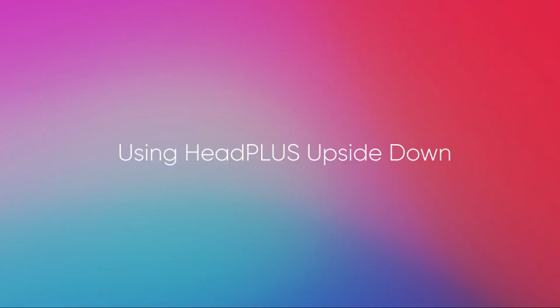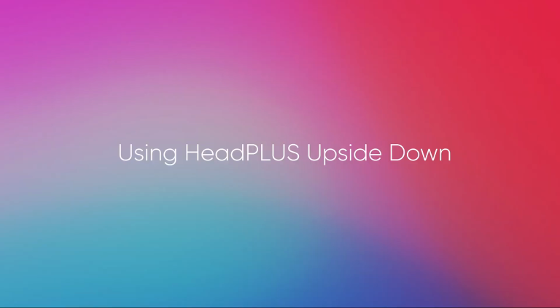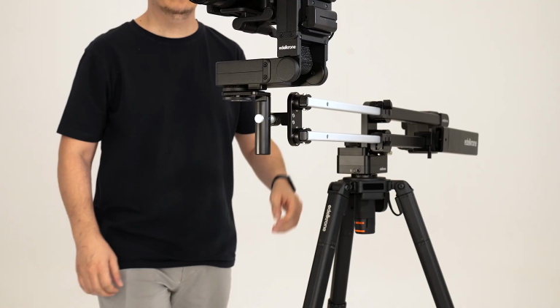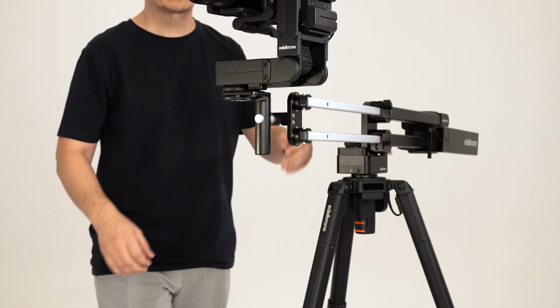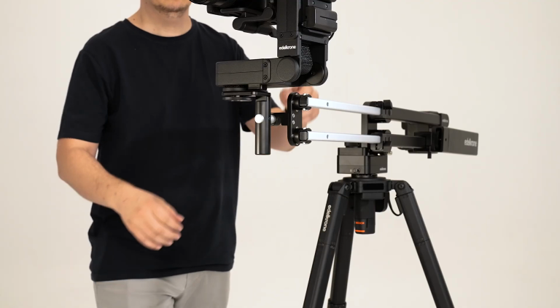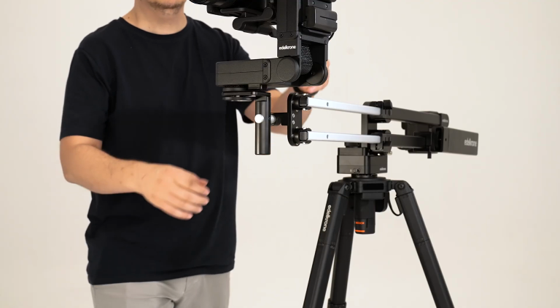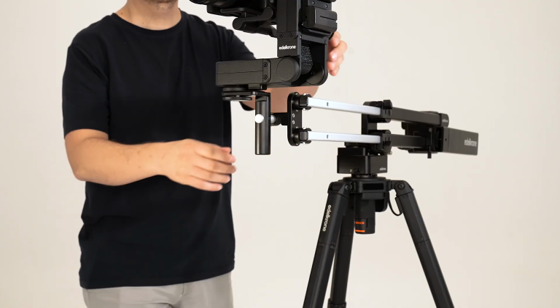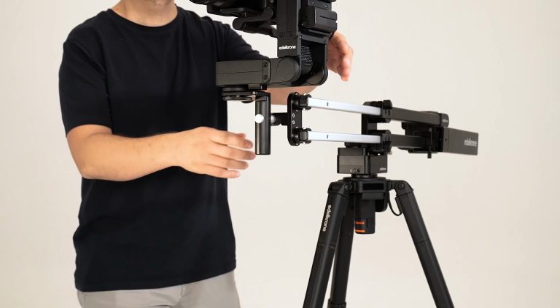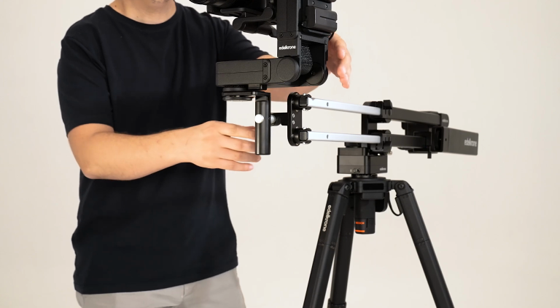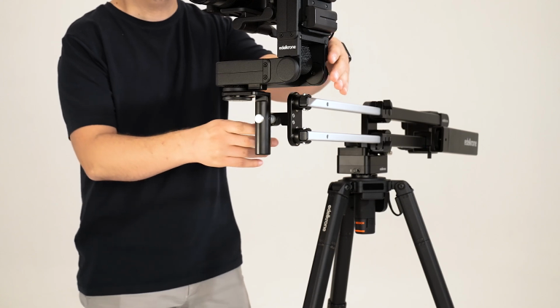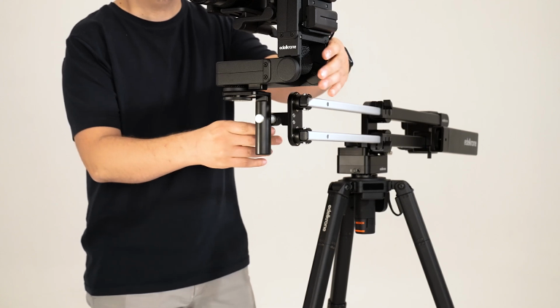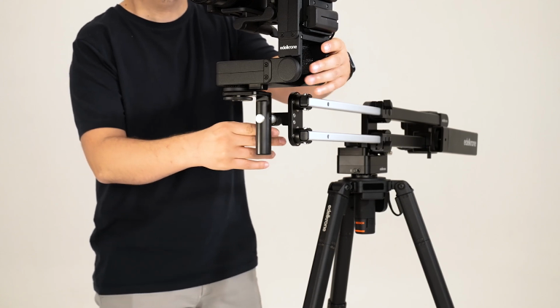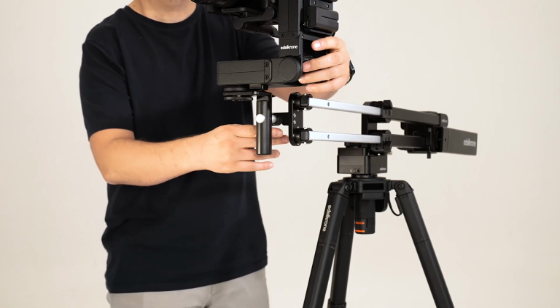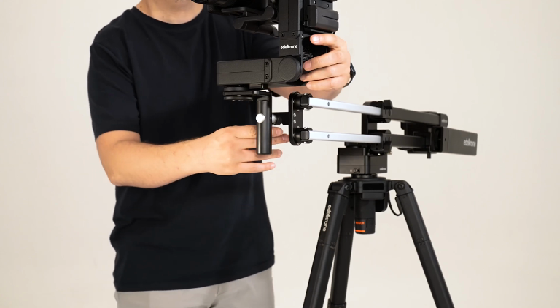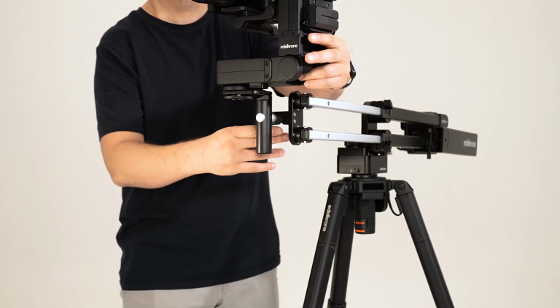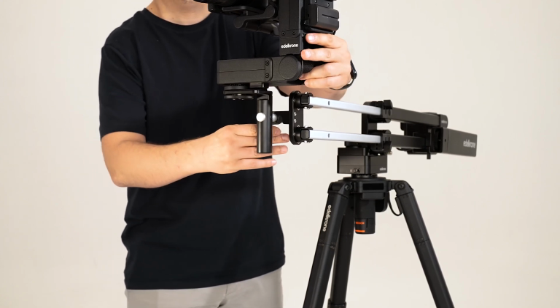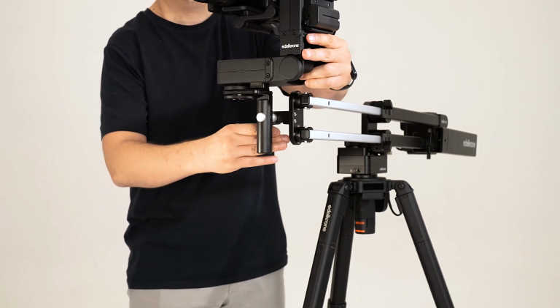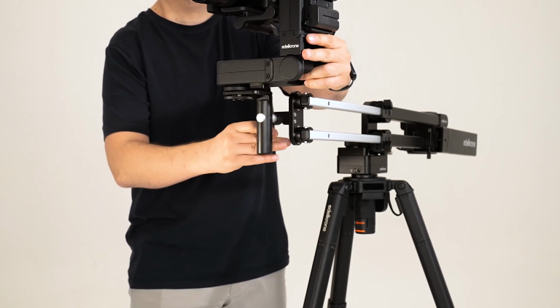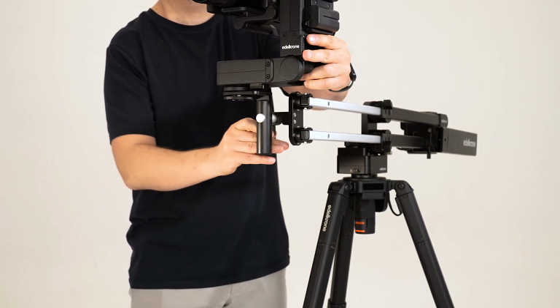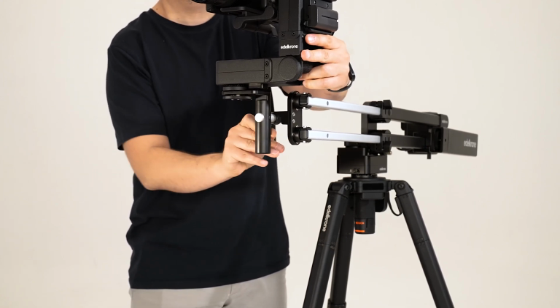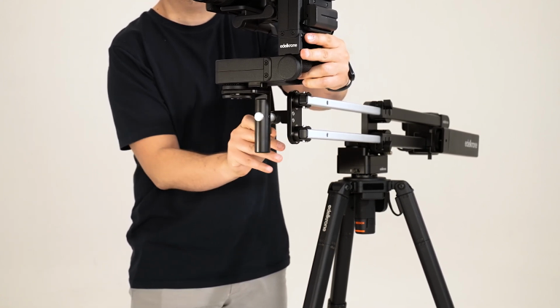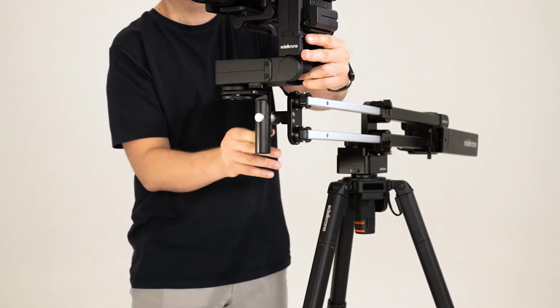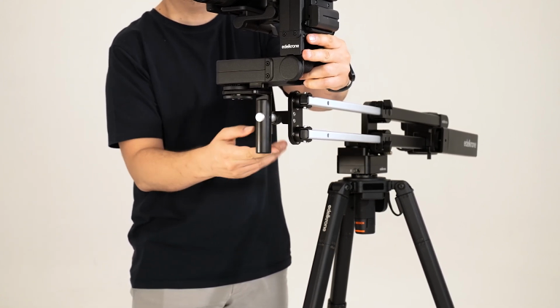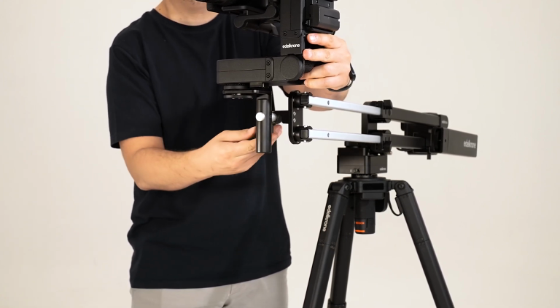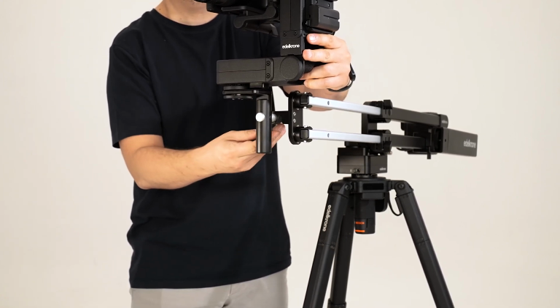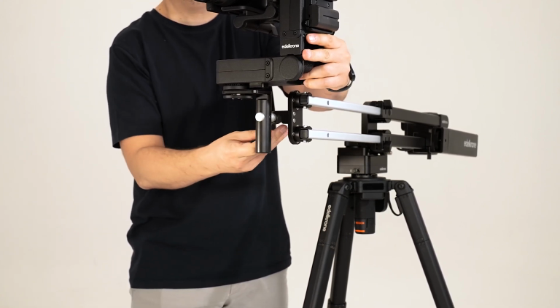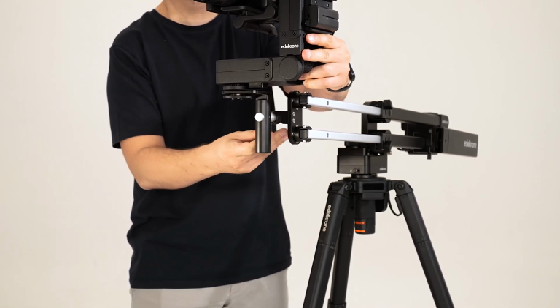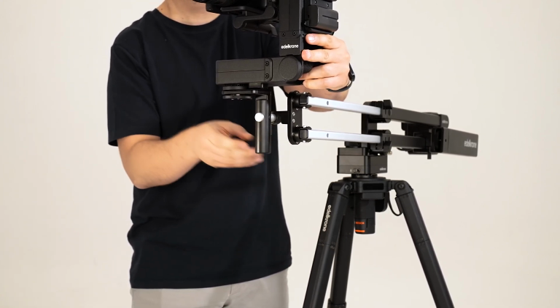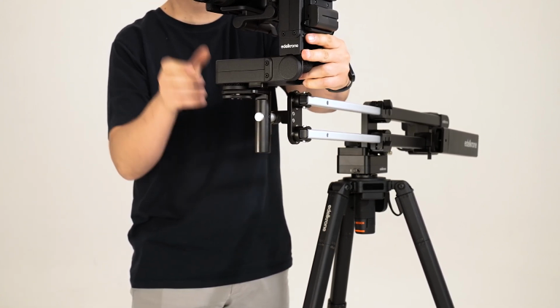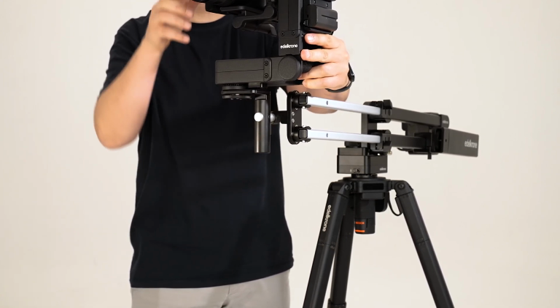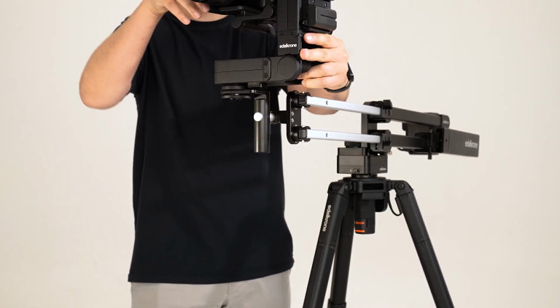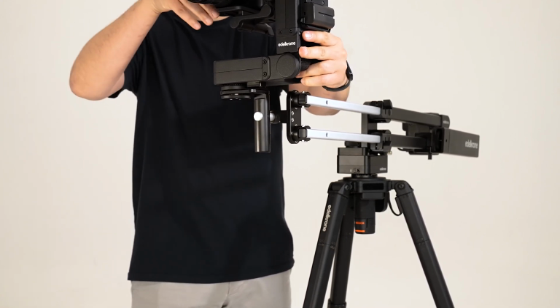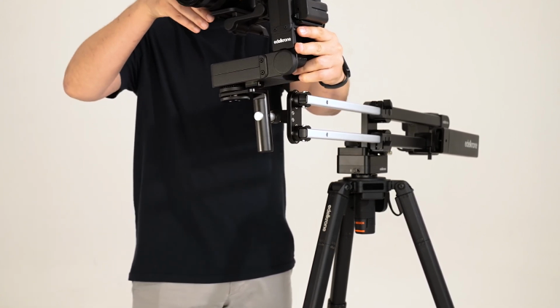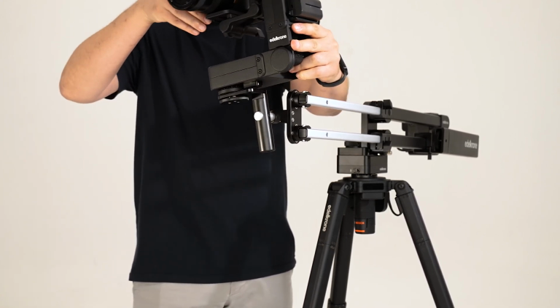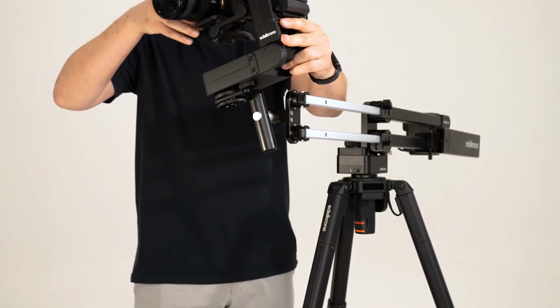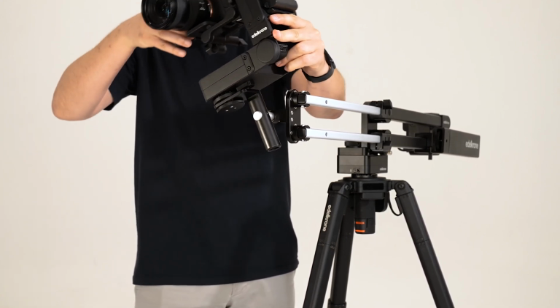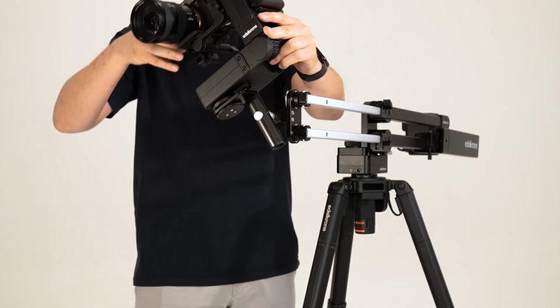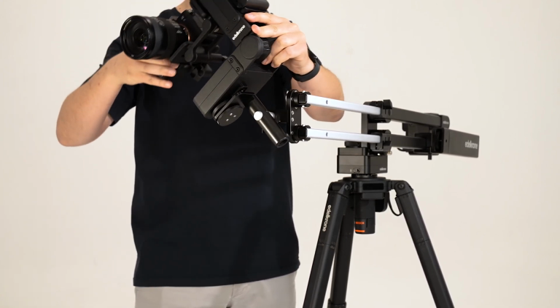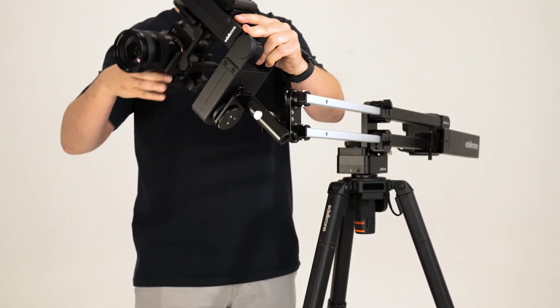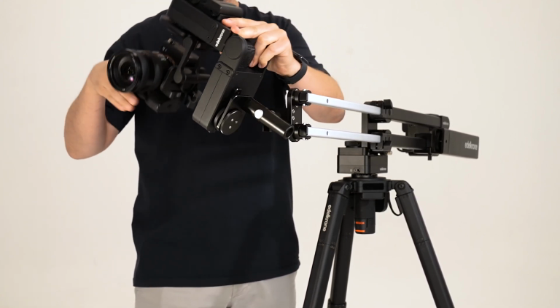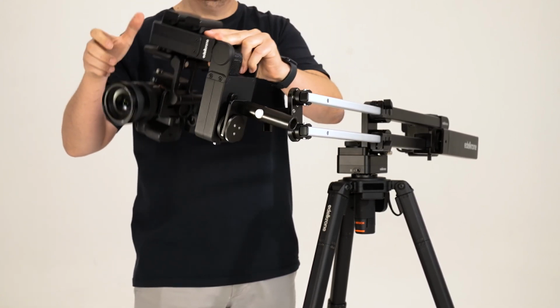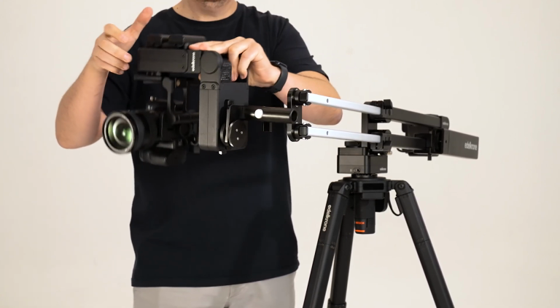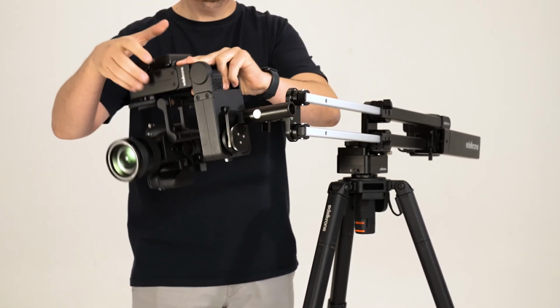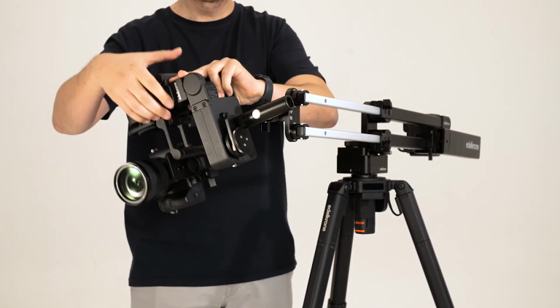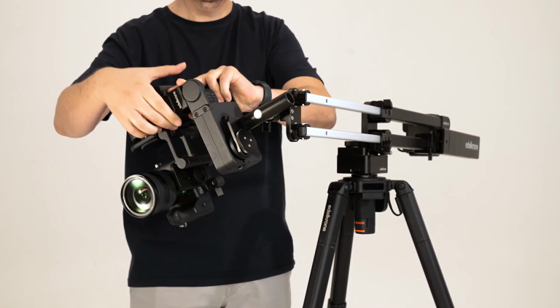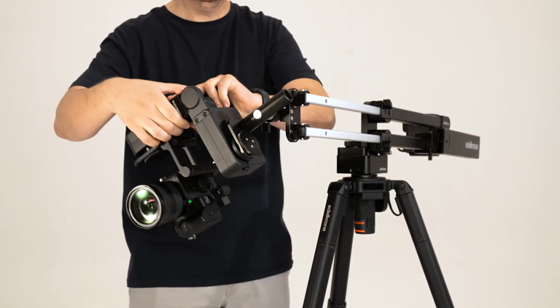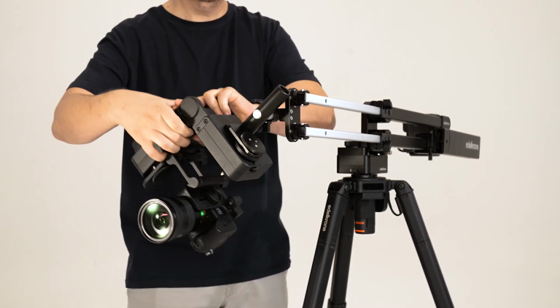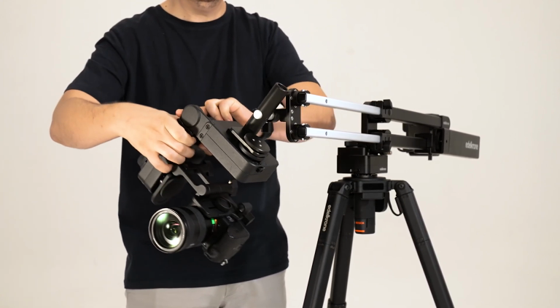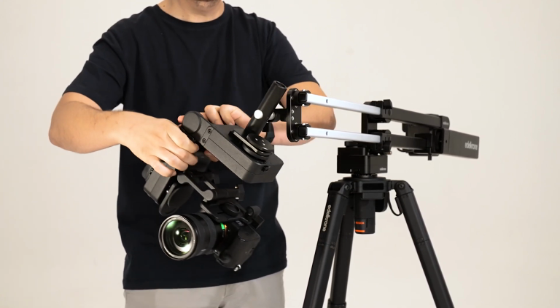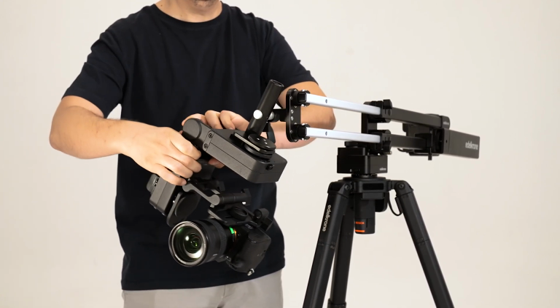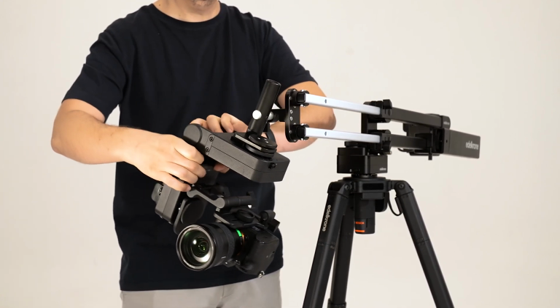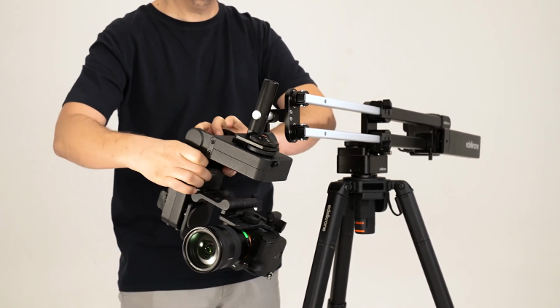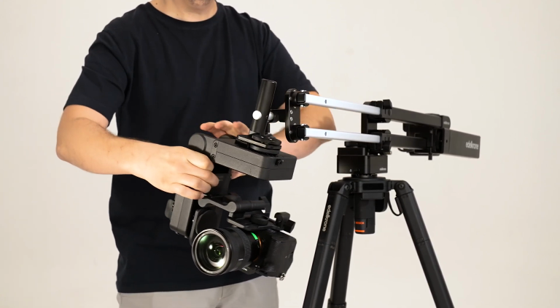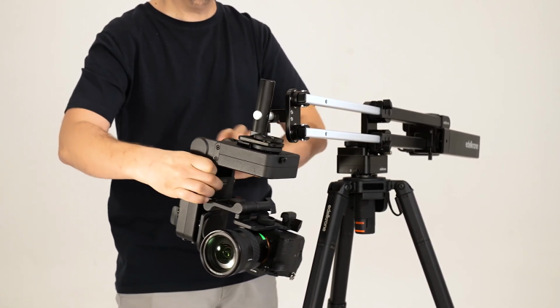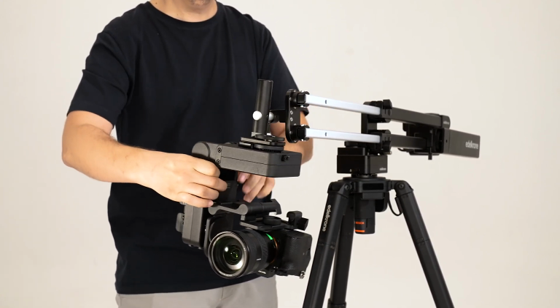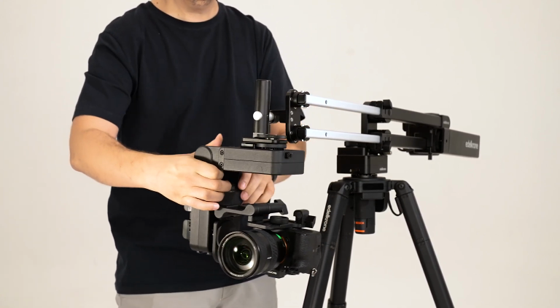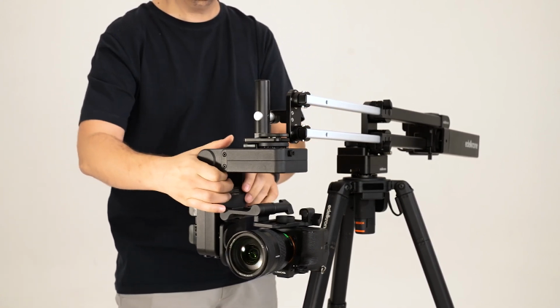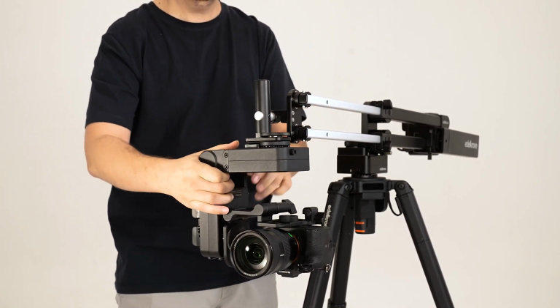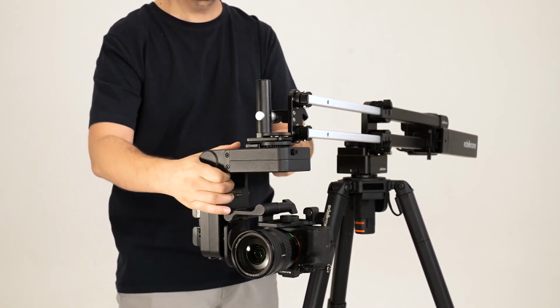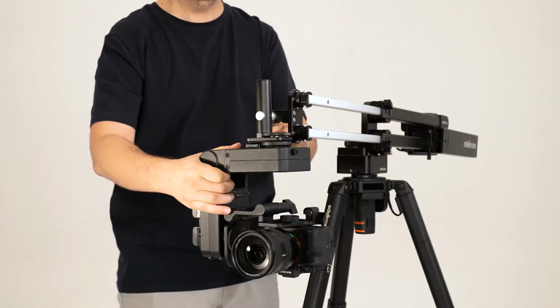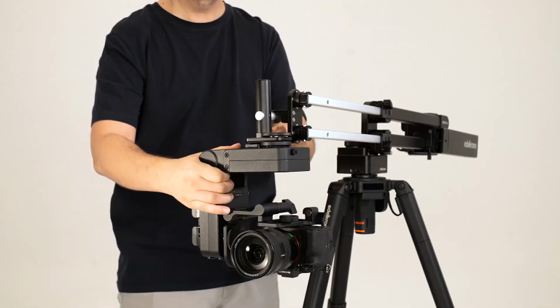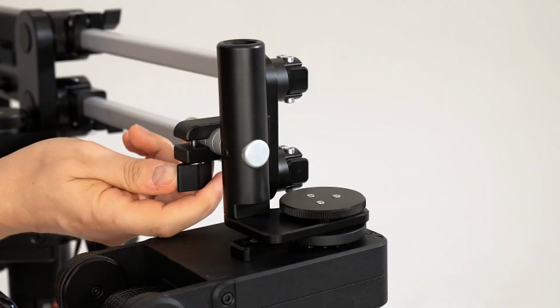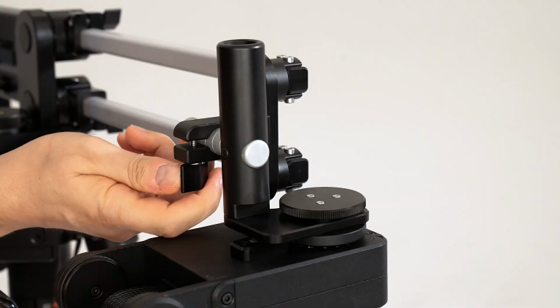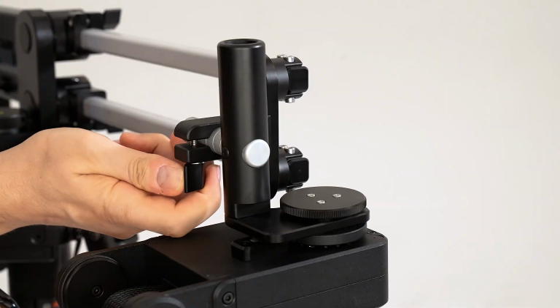If you want to mount the Head Plus upside down, you can rotate the connection as shown to position it upside down.